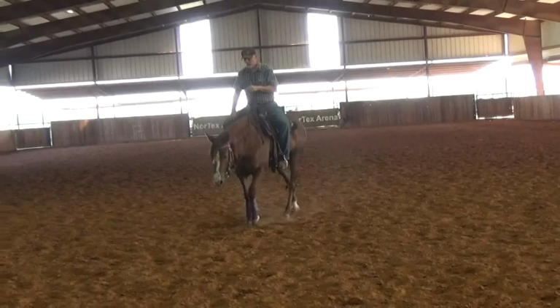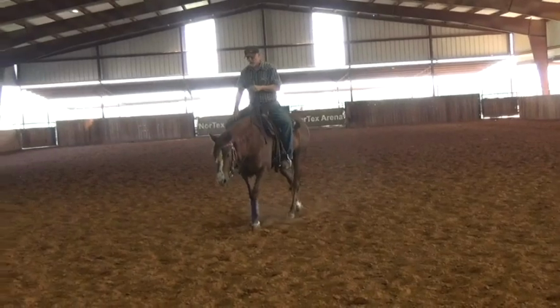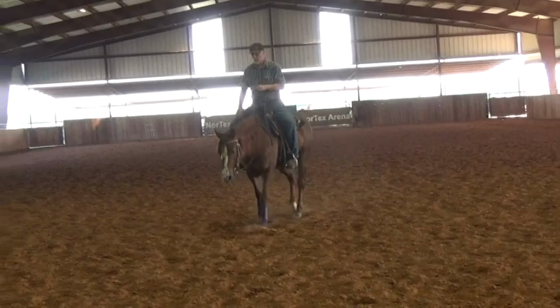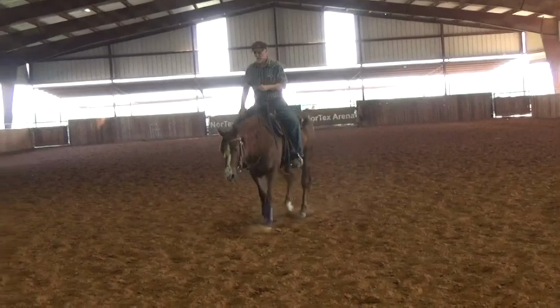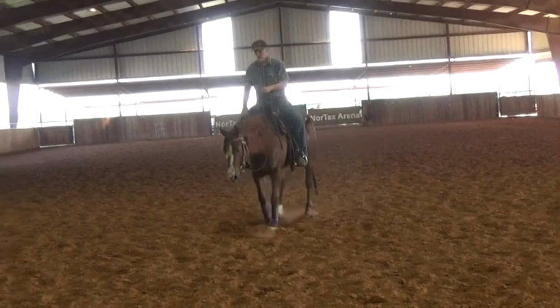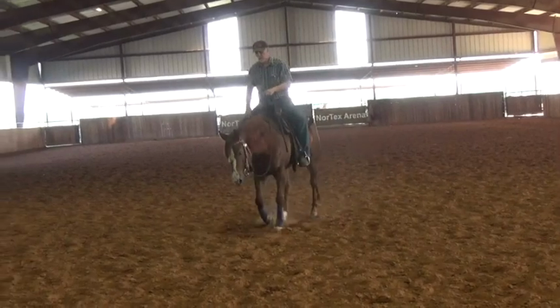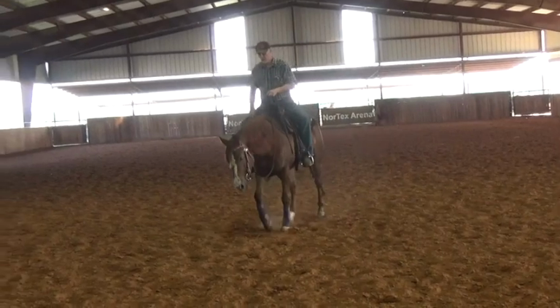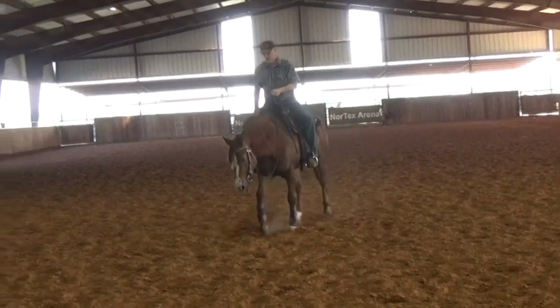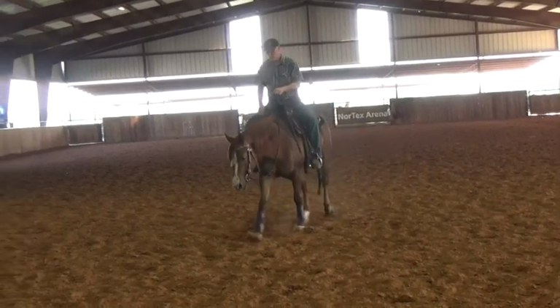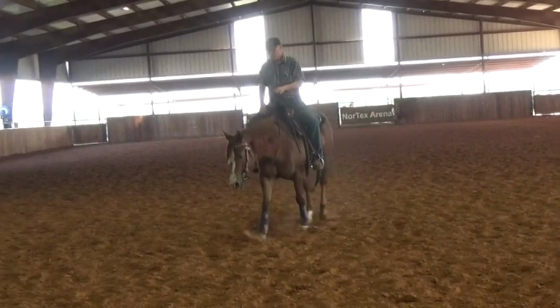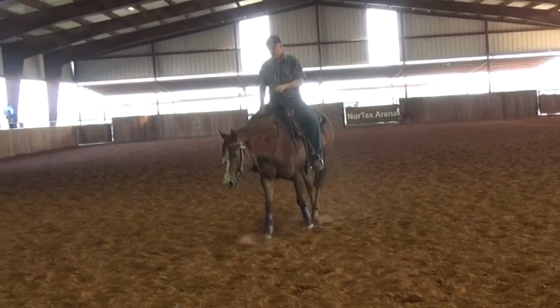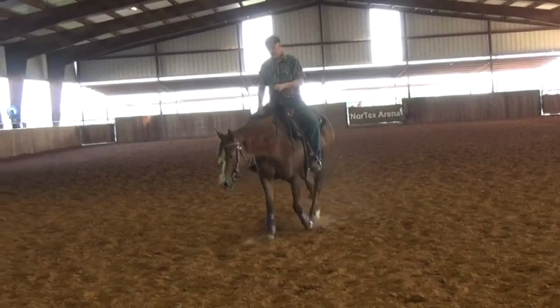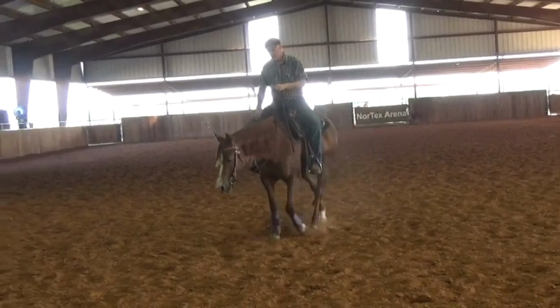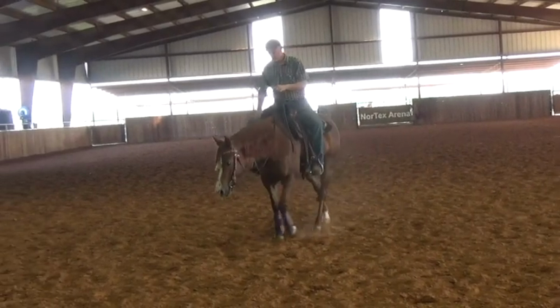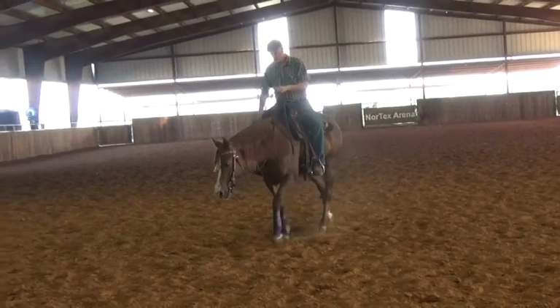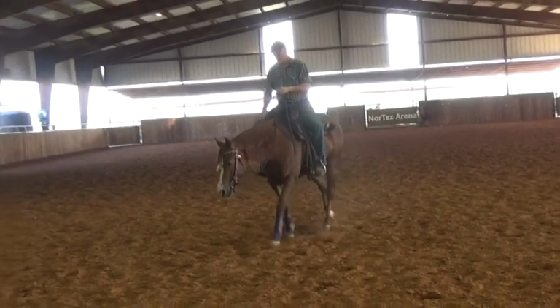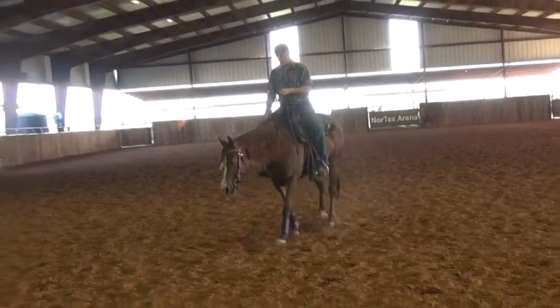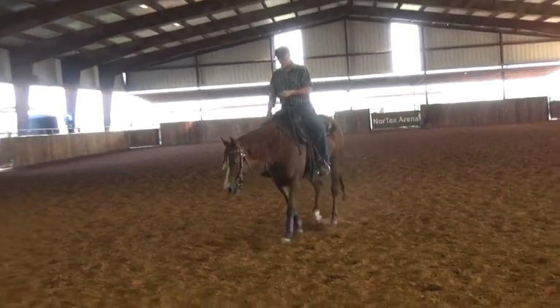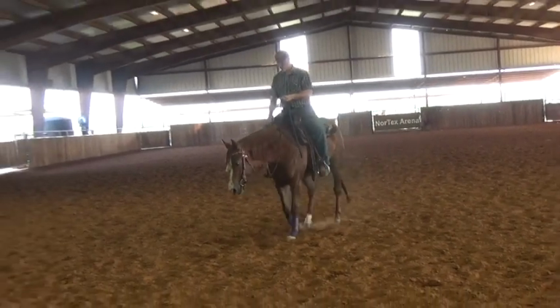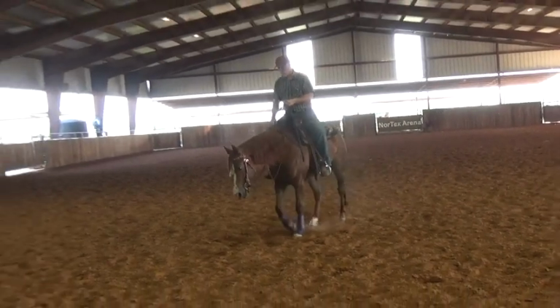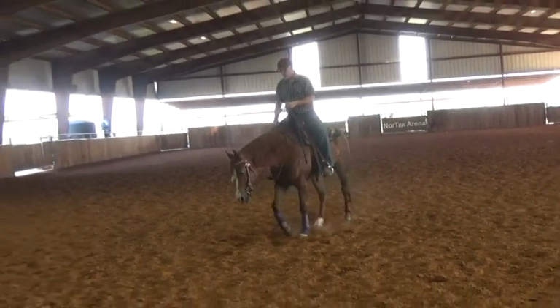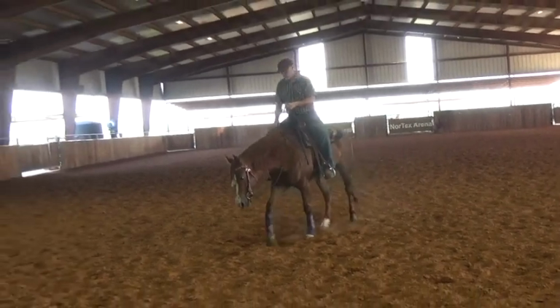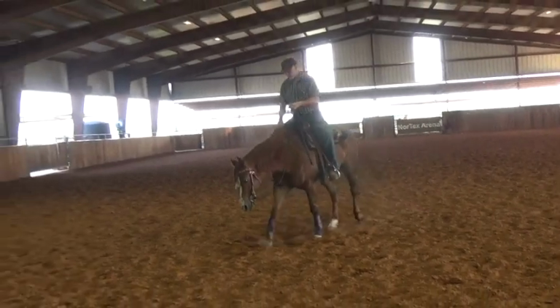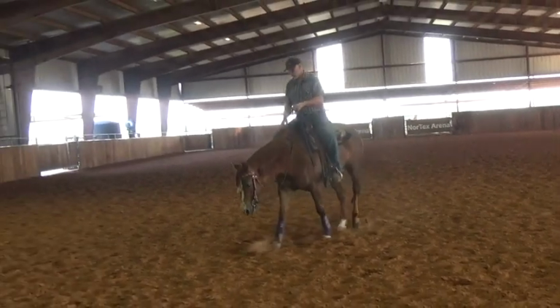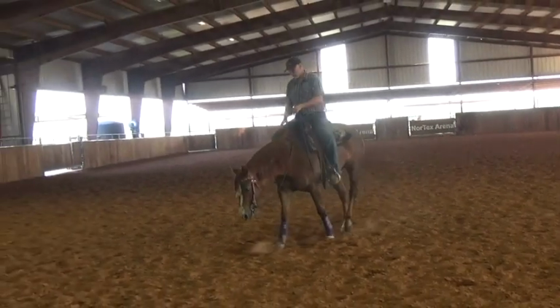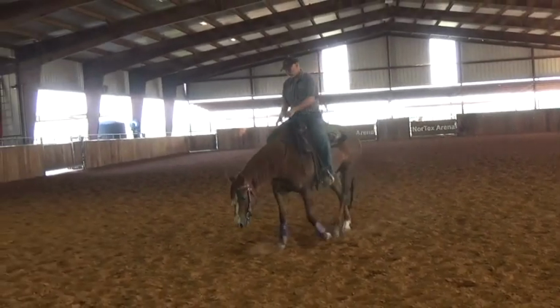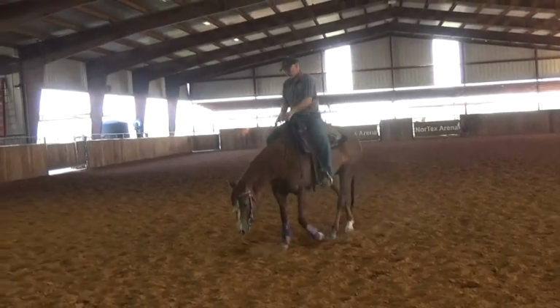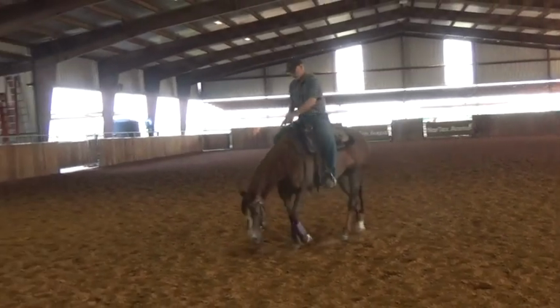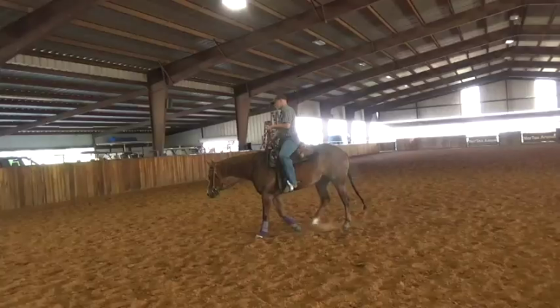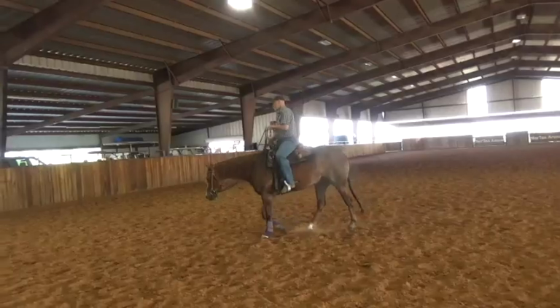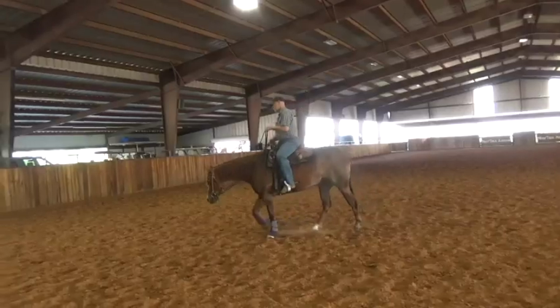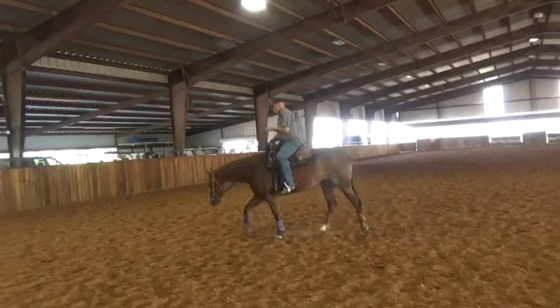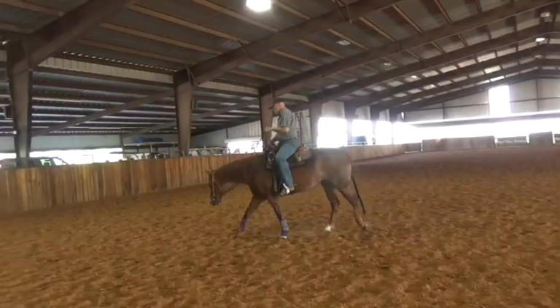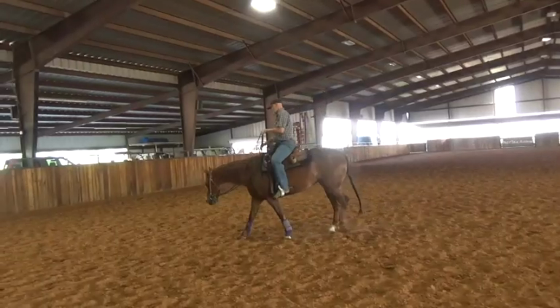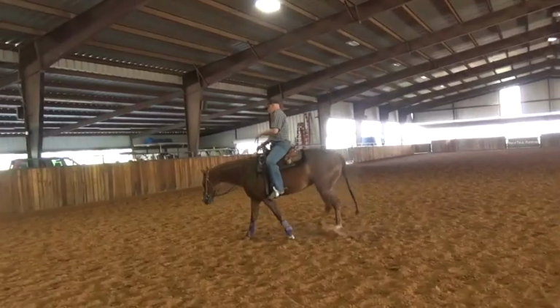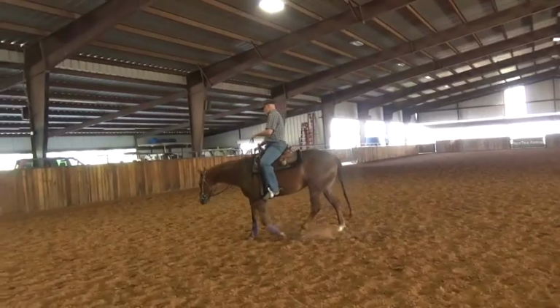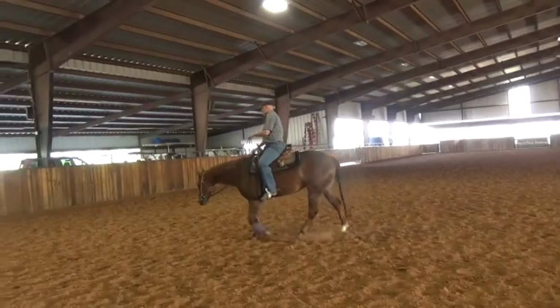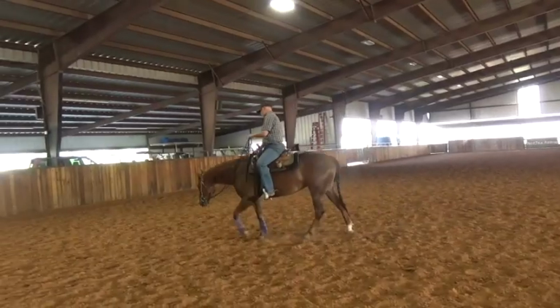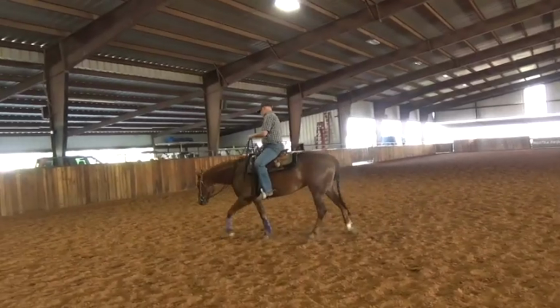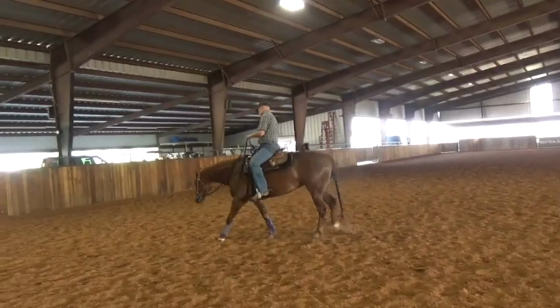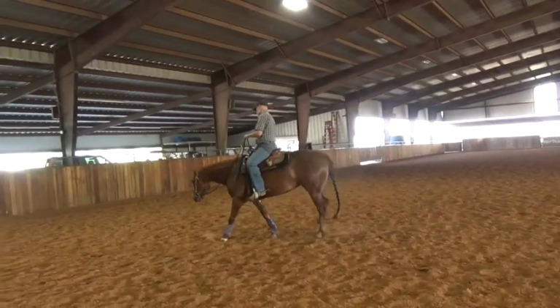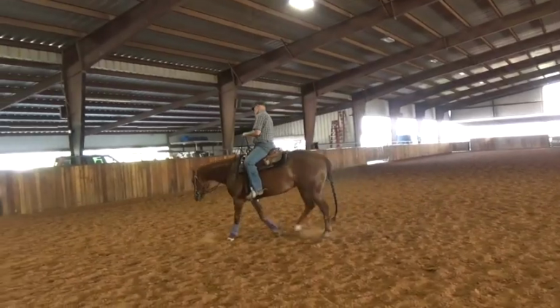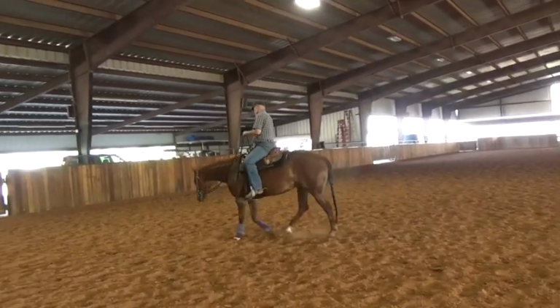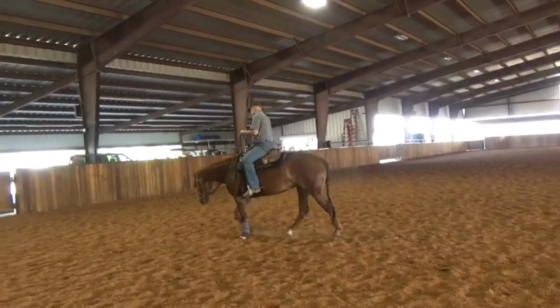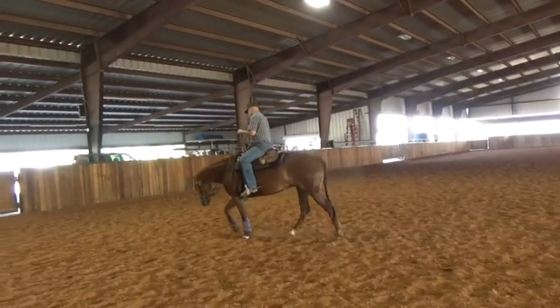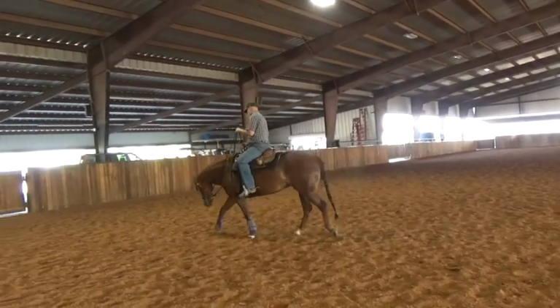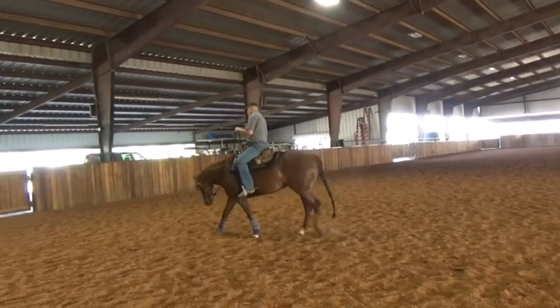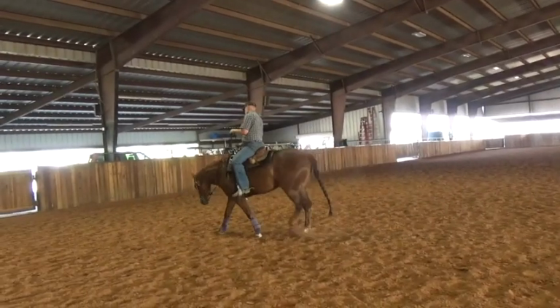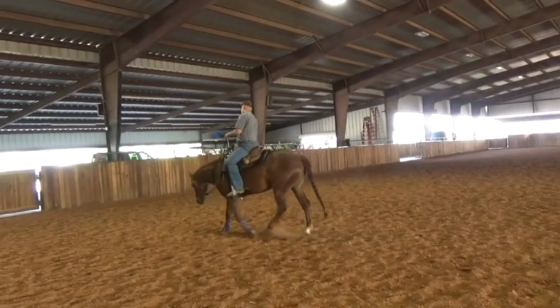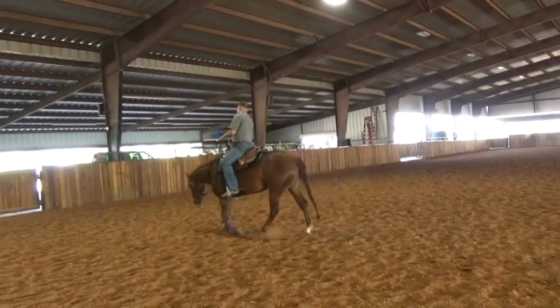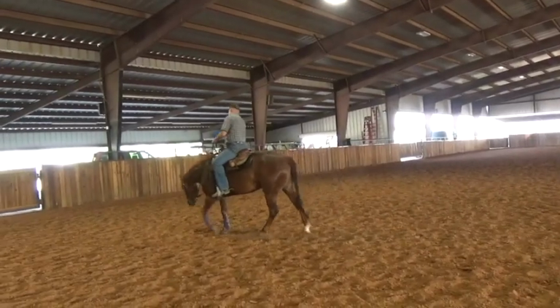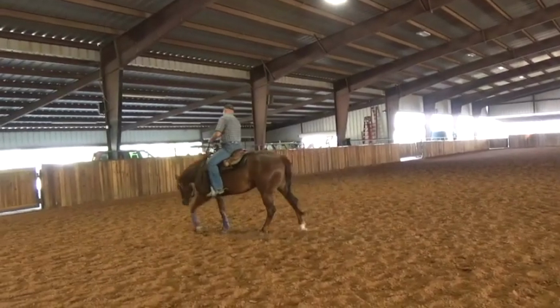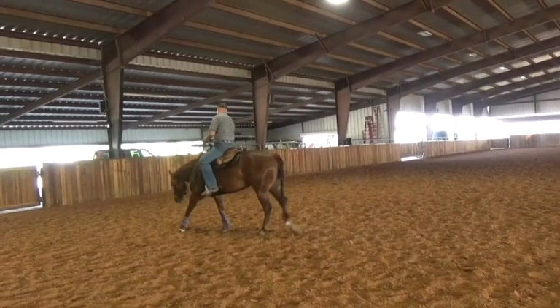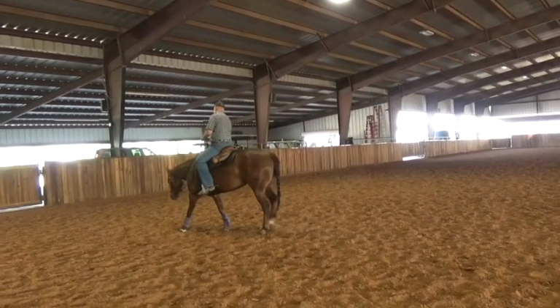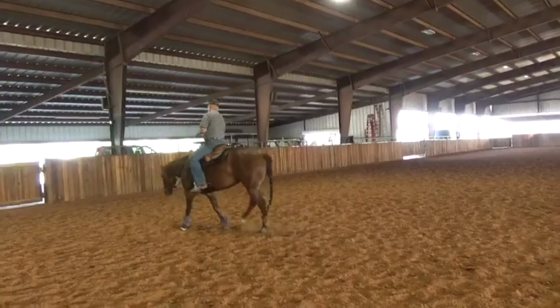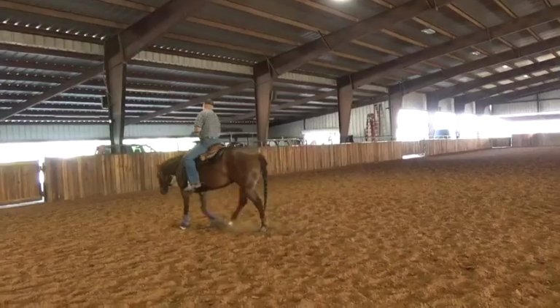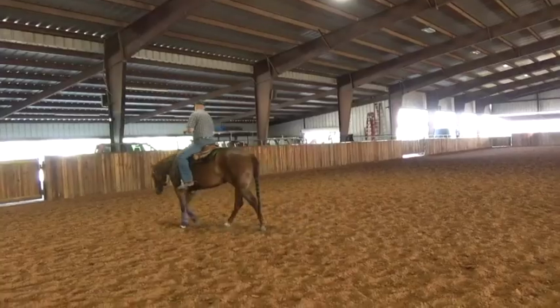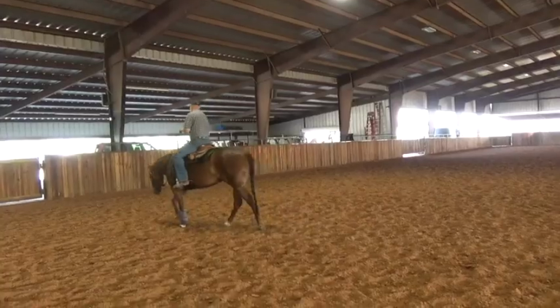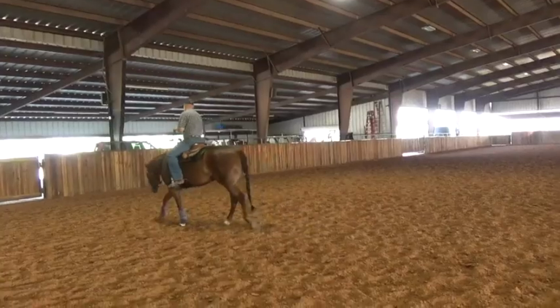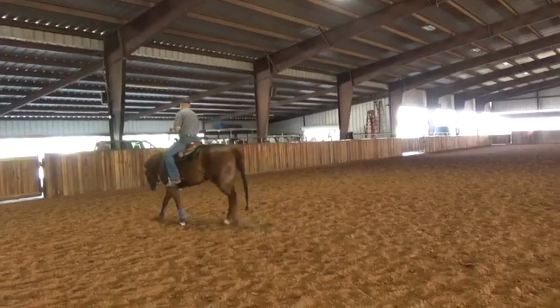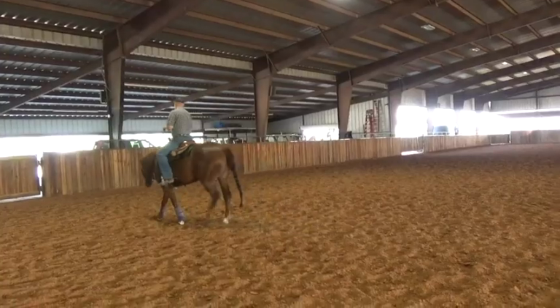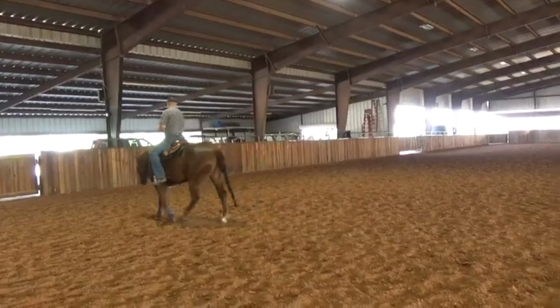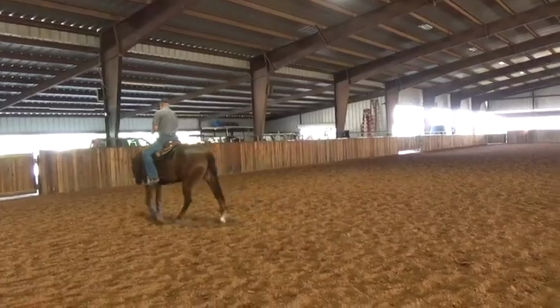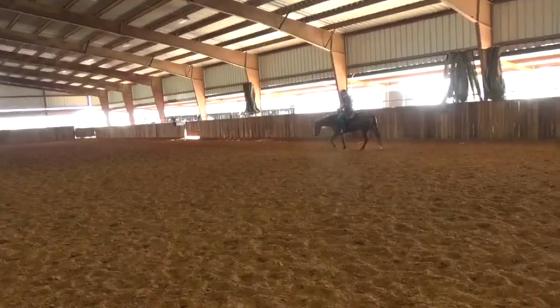Today I'm sitting on a three-year-old quarter horse mare that we're going to be covering some directional training with, so let's have a listen in.